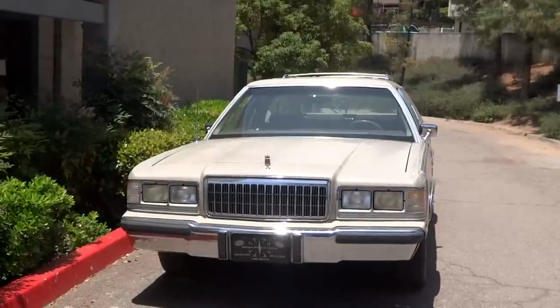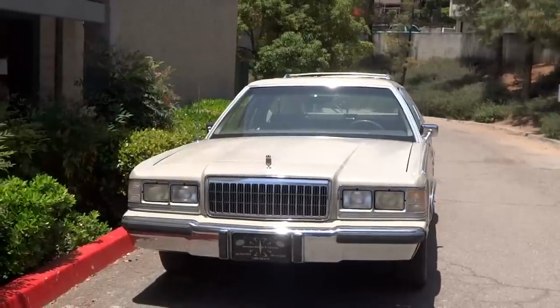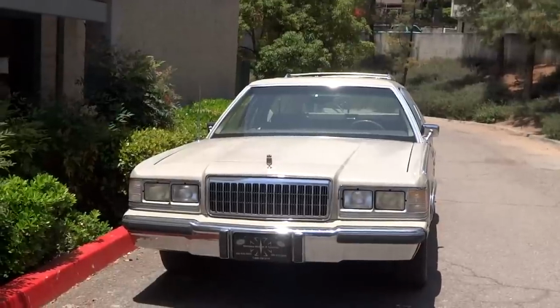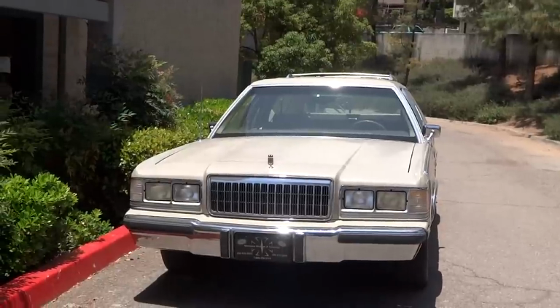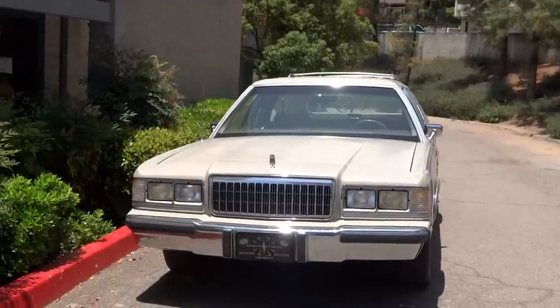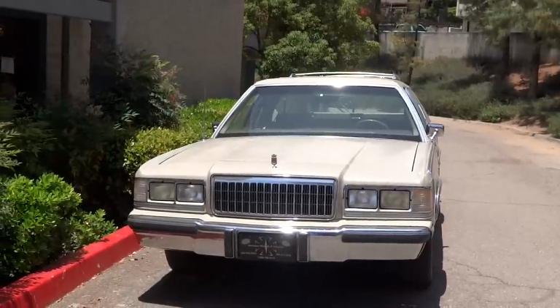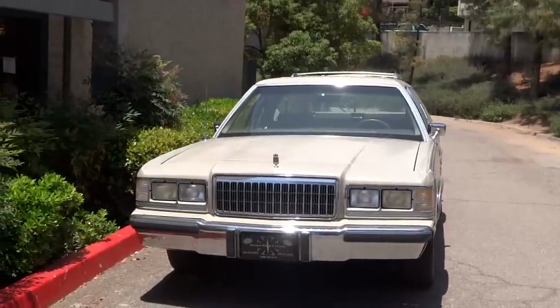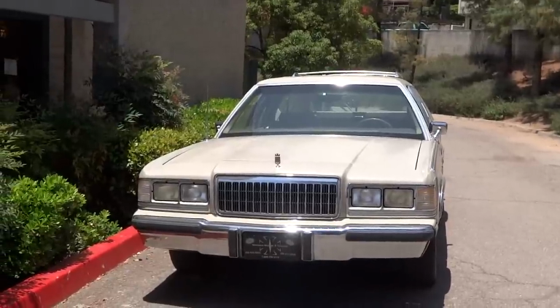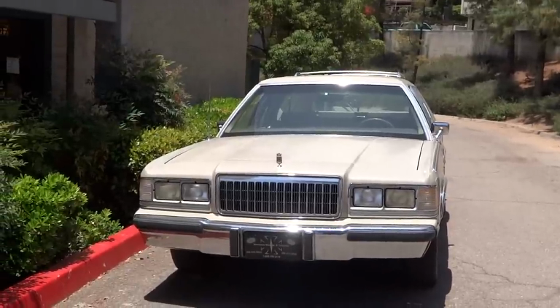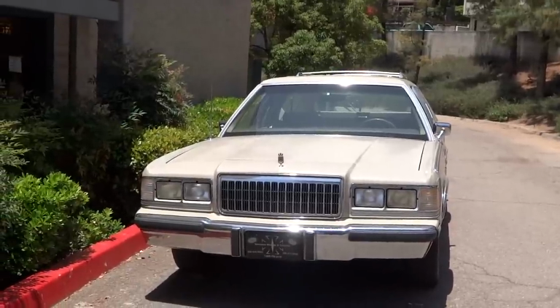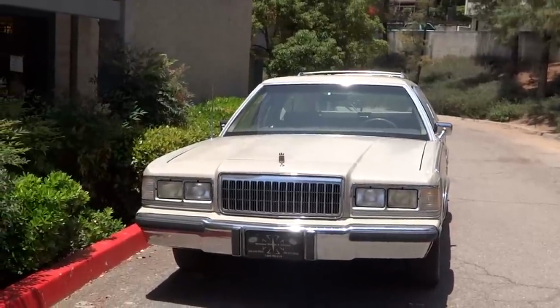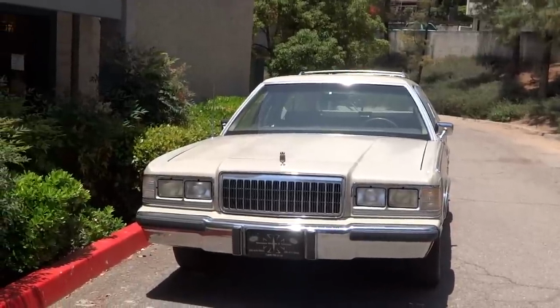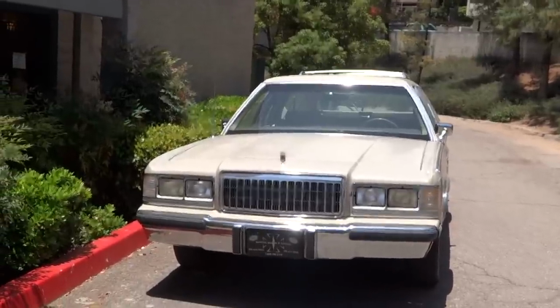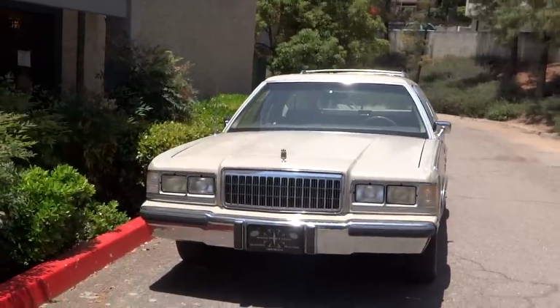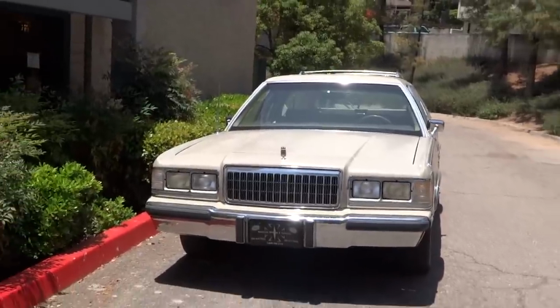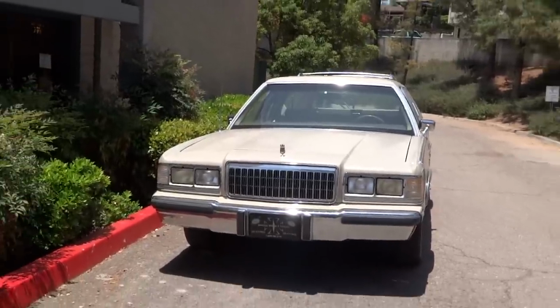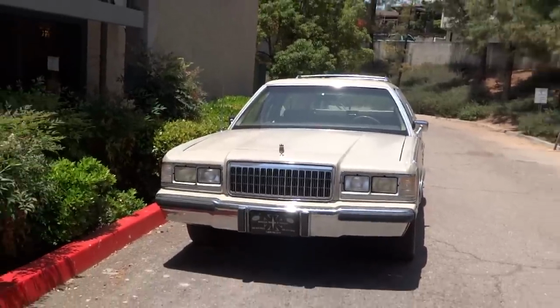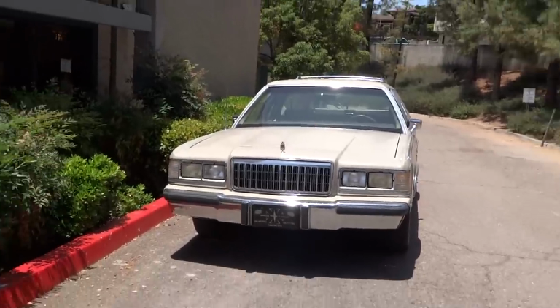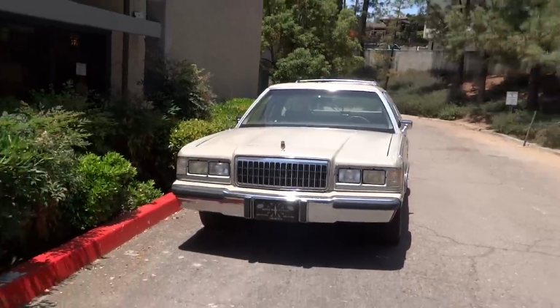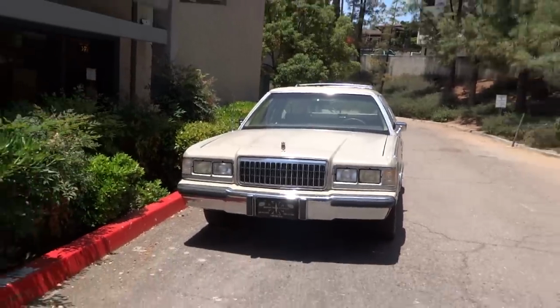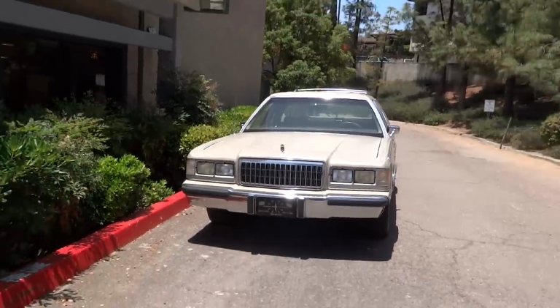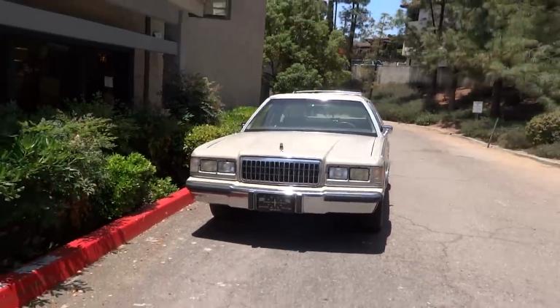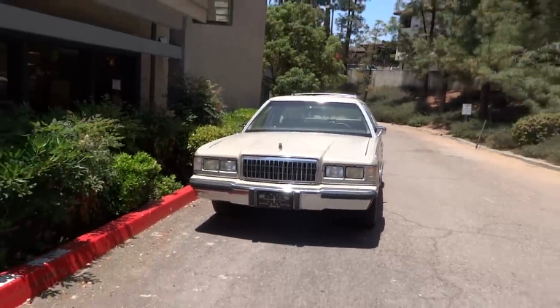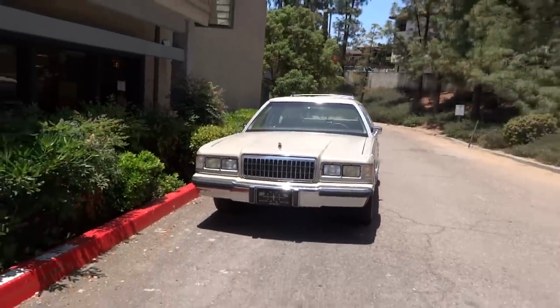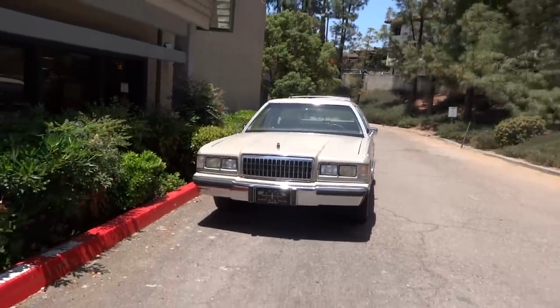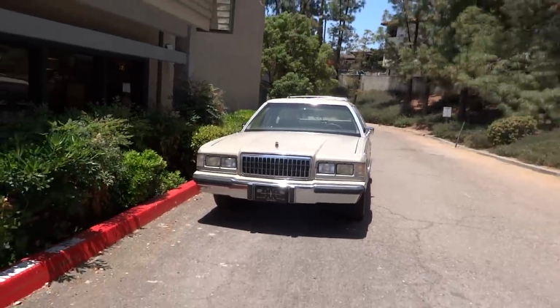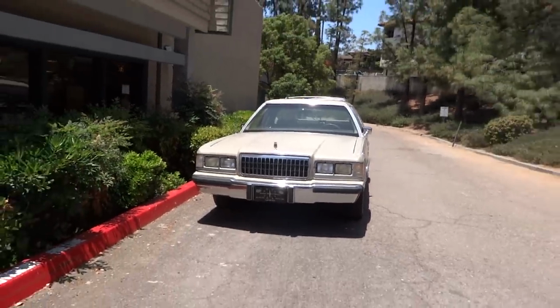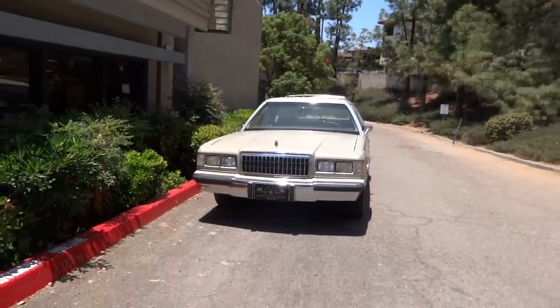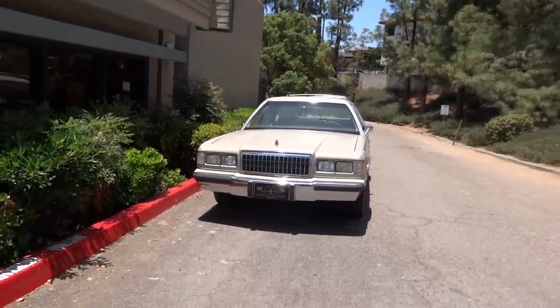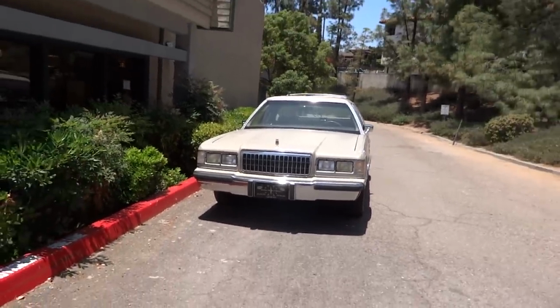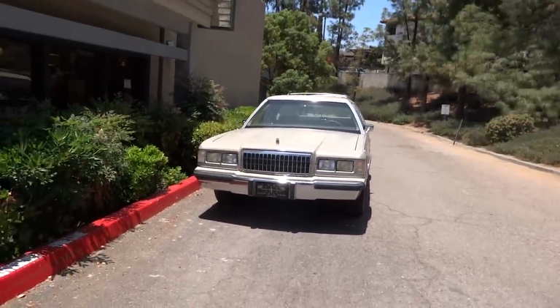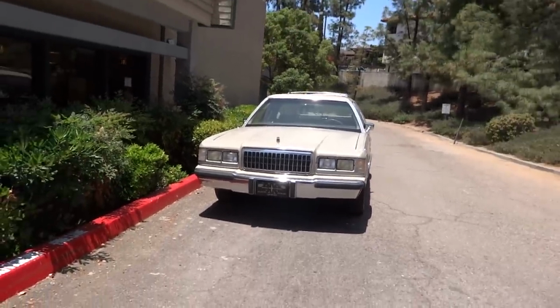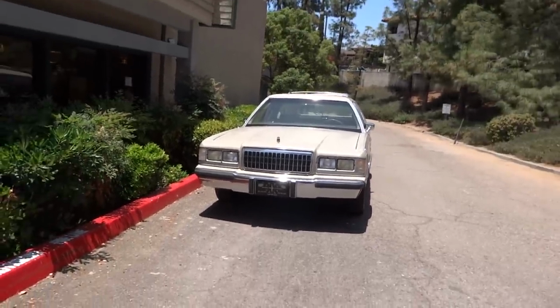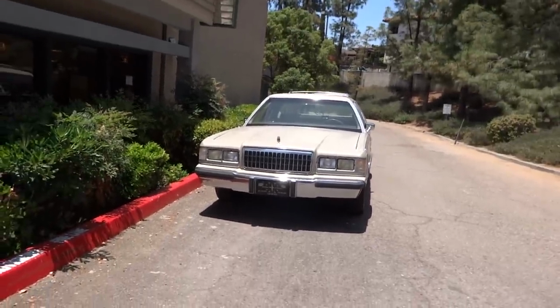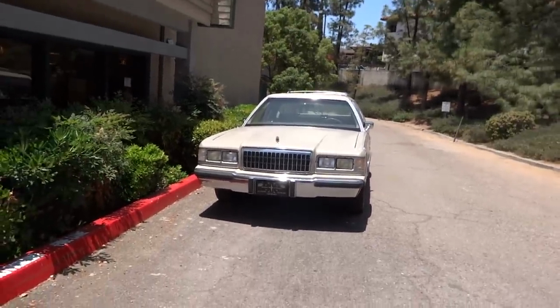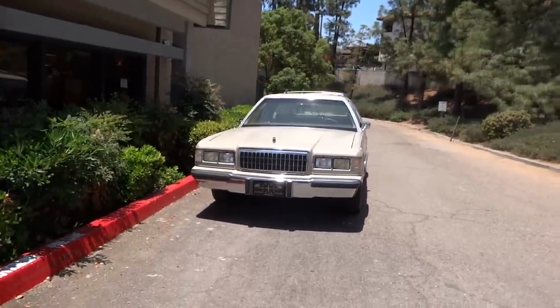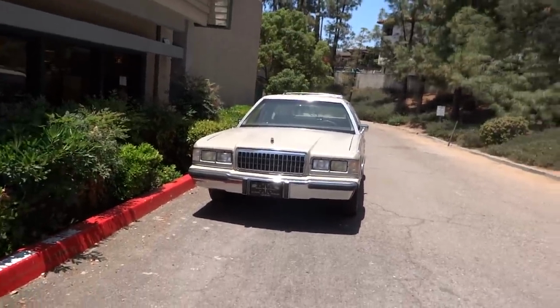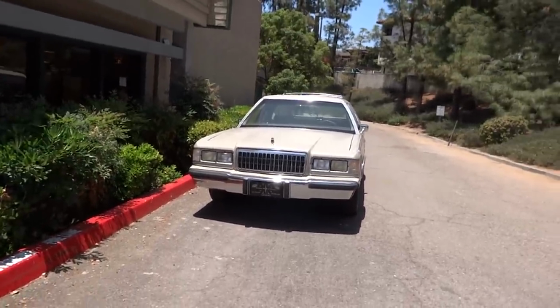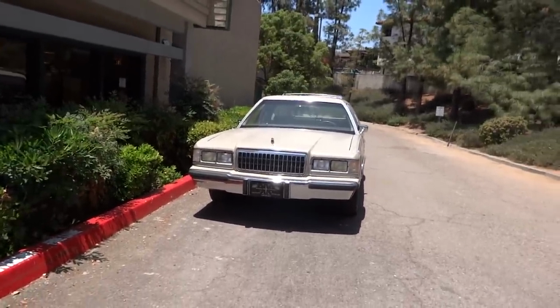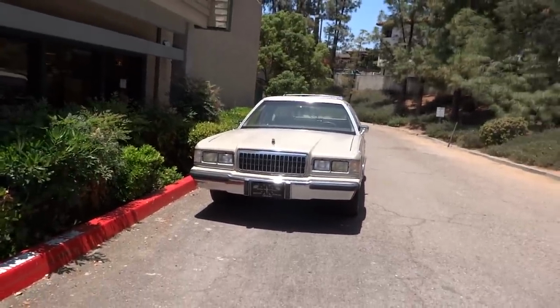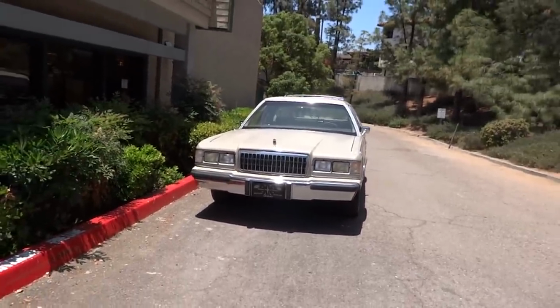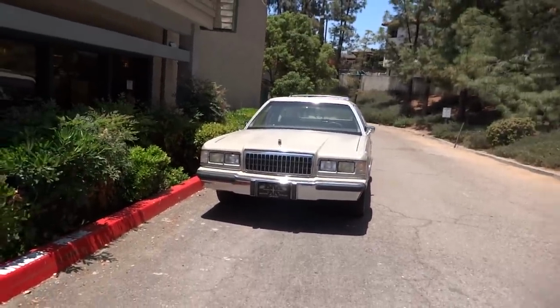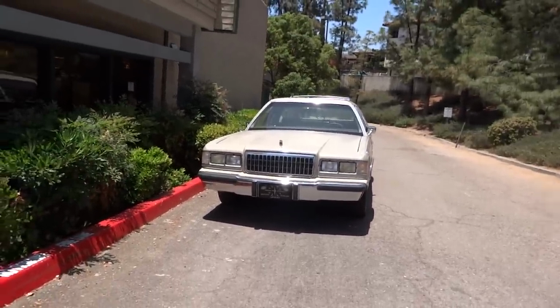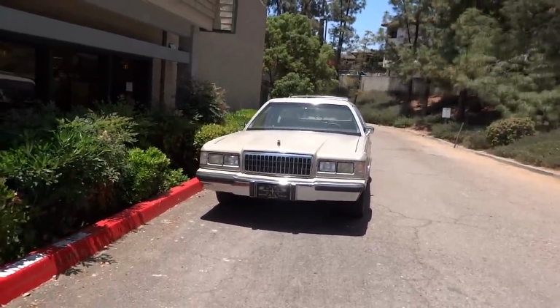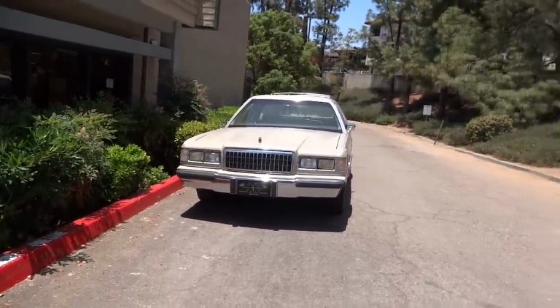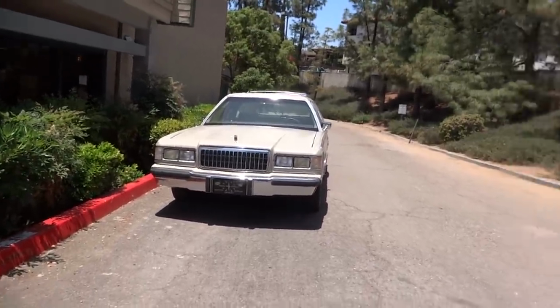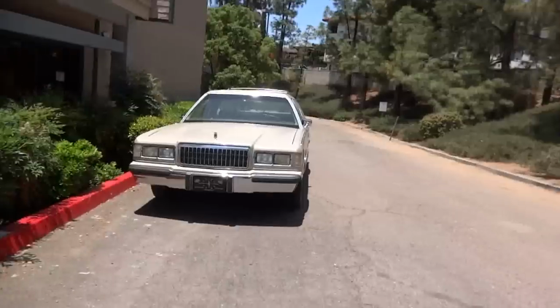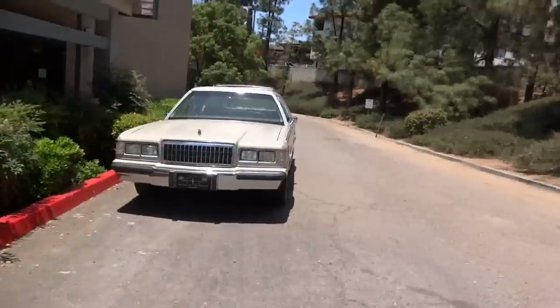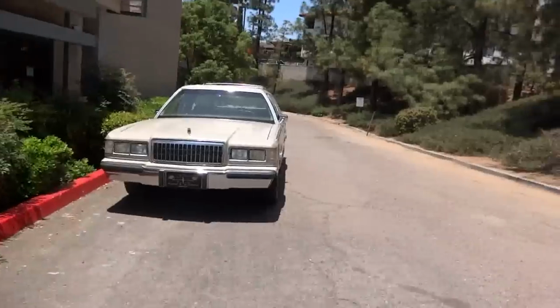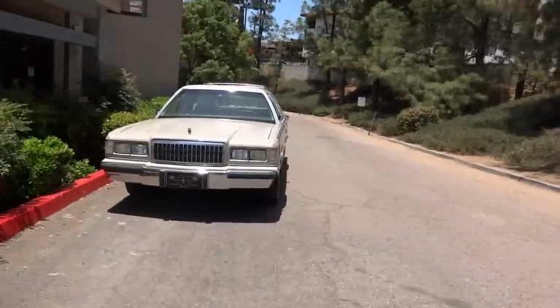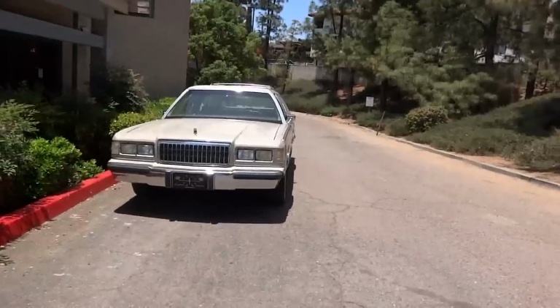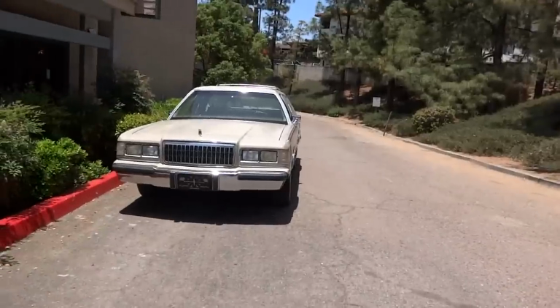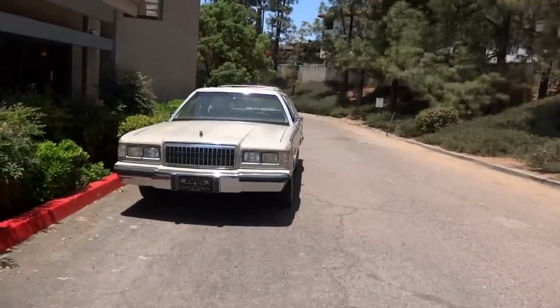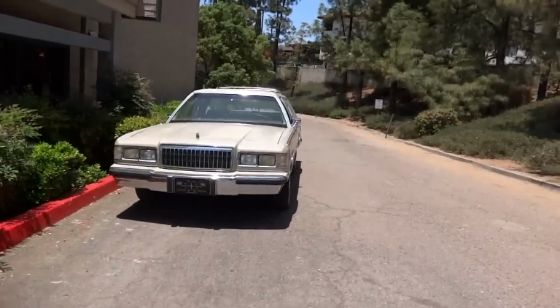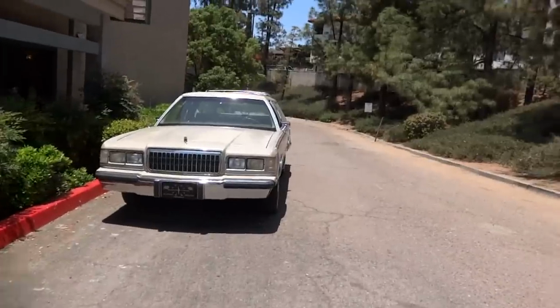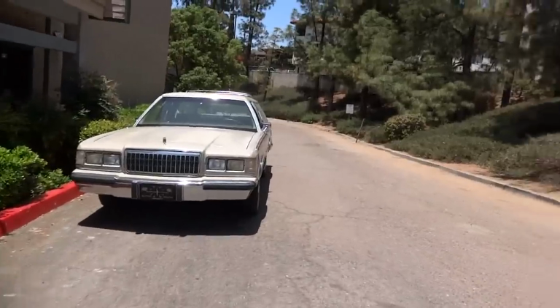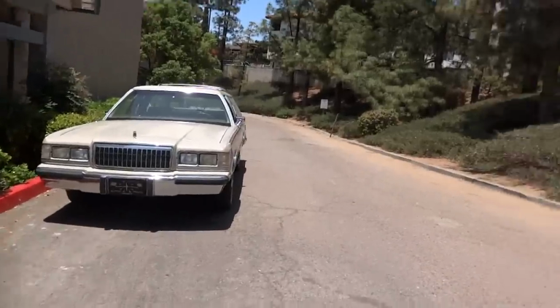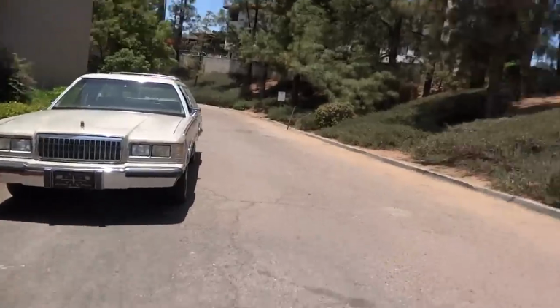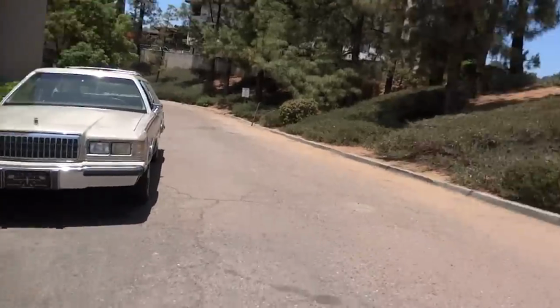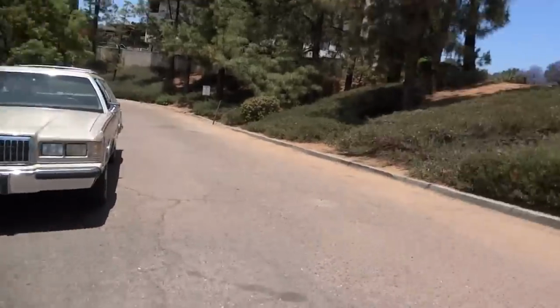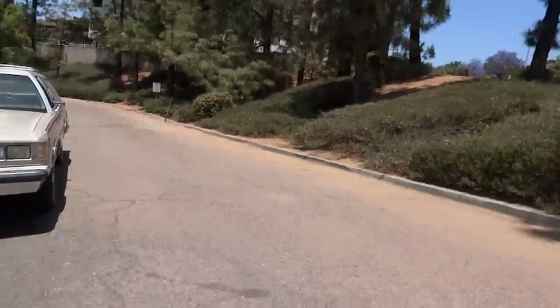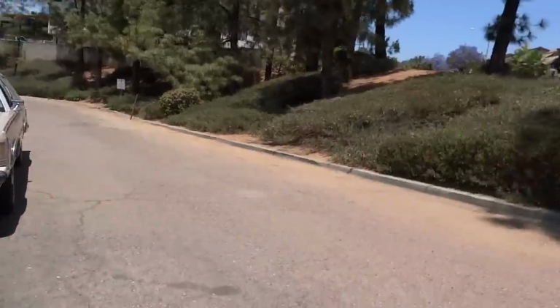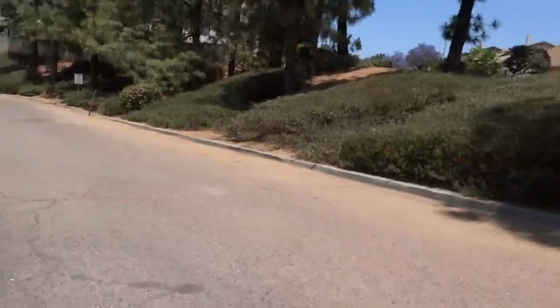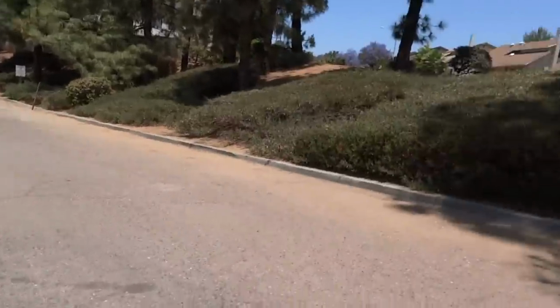OneOwnerCarGuy here. I don't do many reviews of other people's cars — I buy cars and I sell them. If you watch my channel much, you know that.